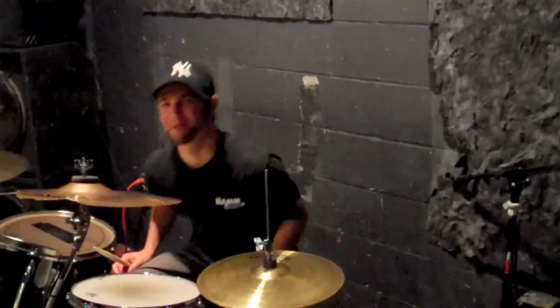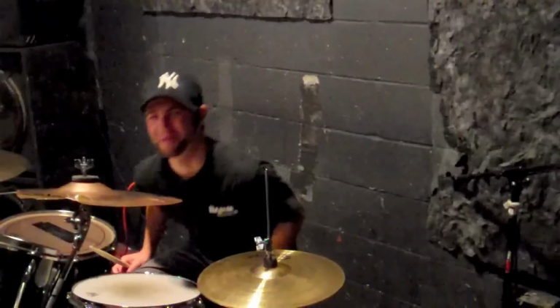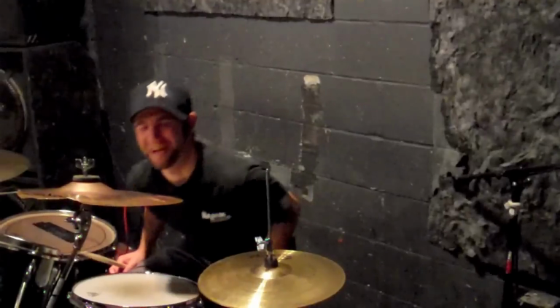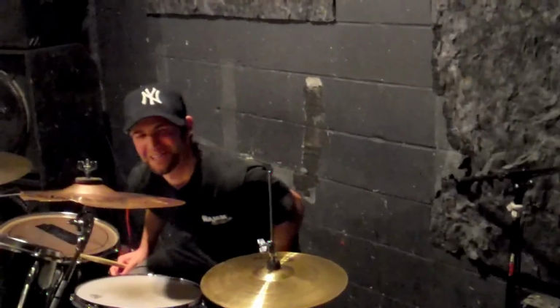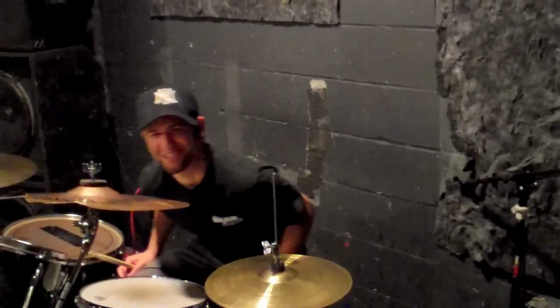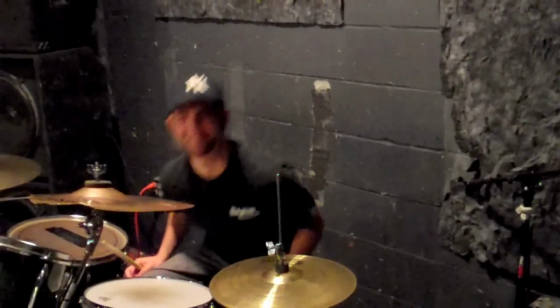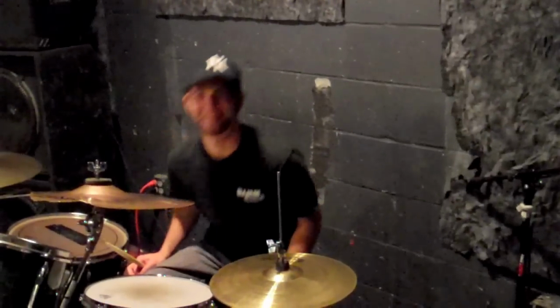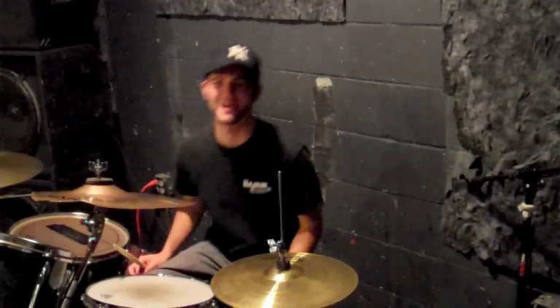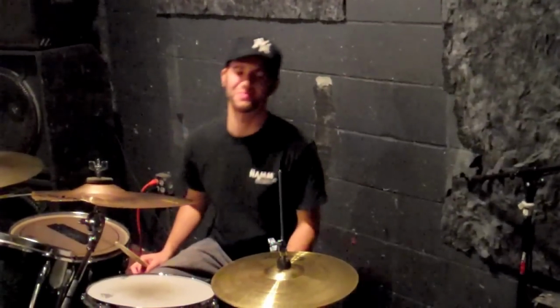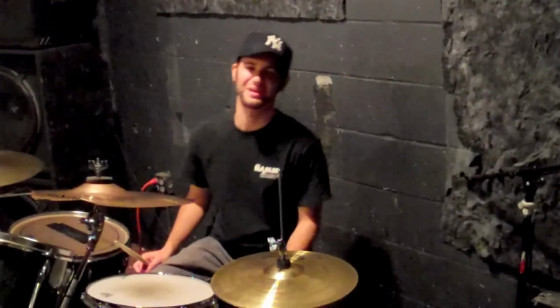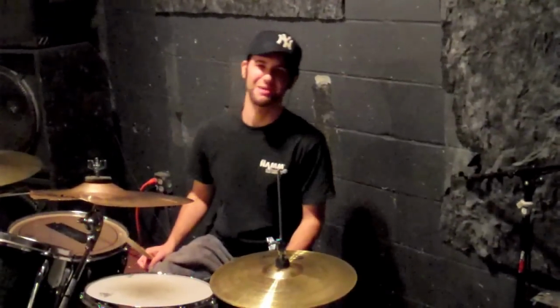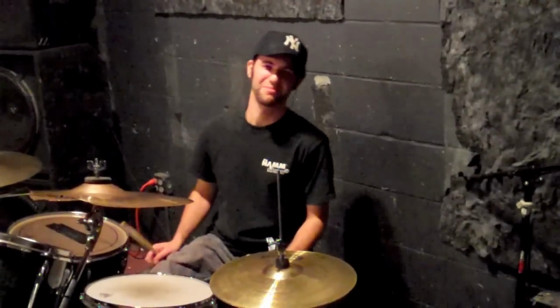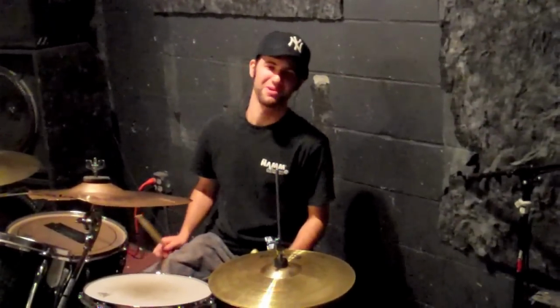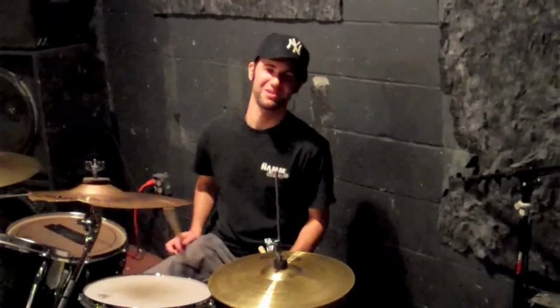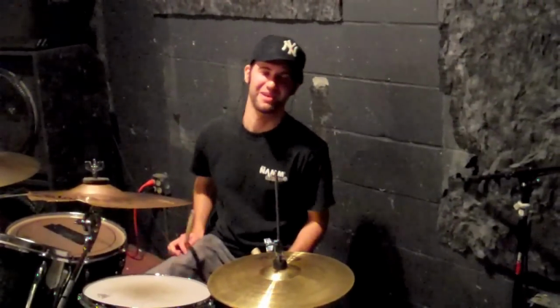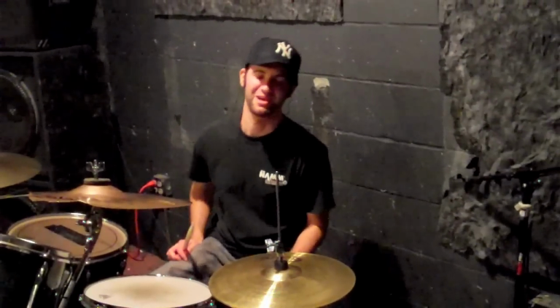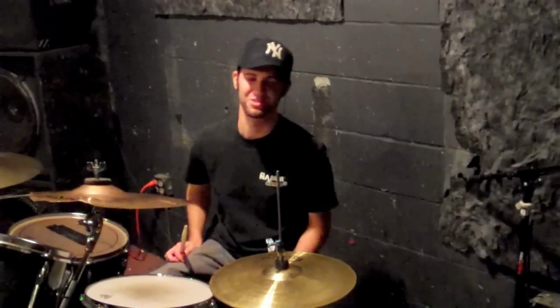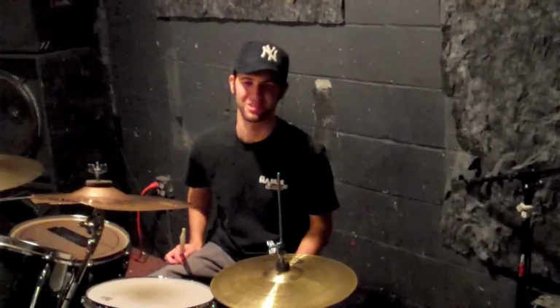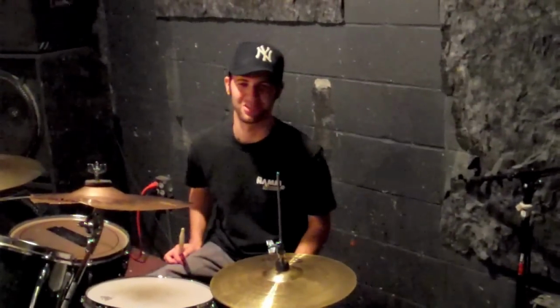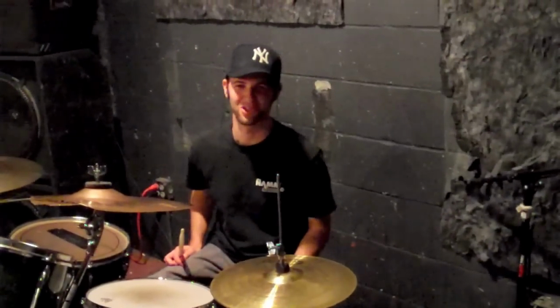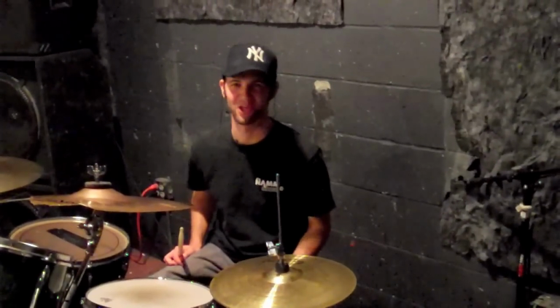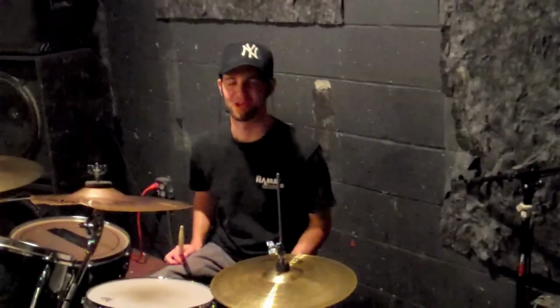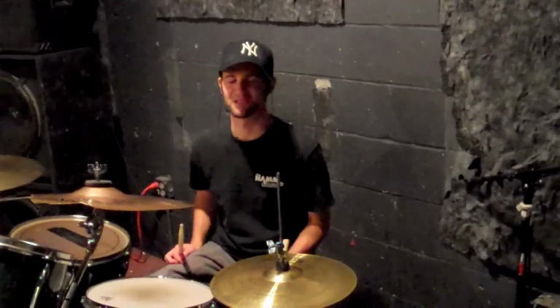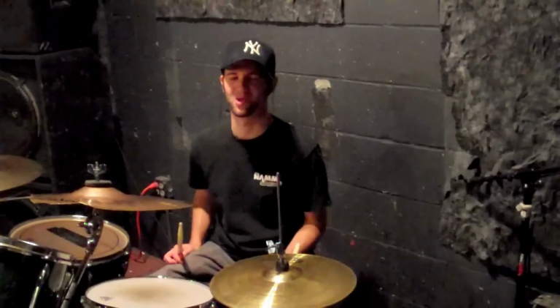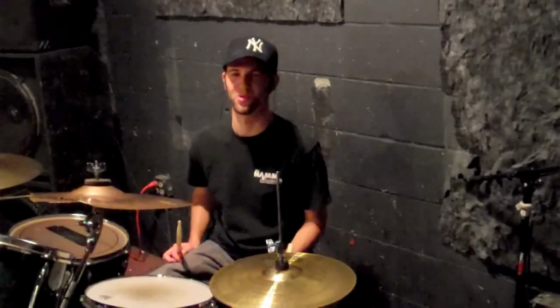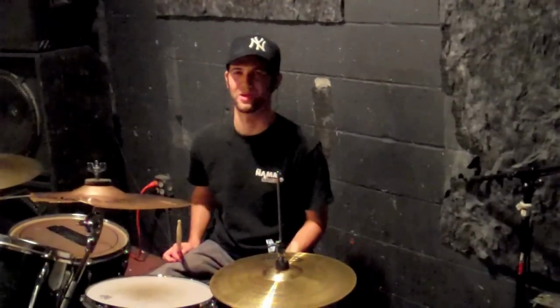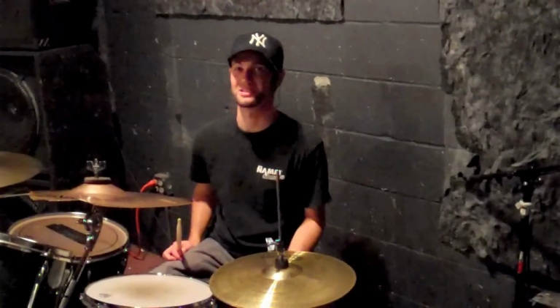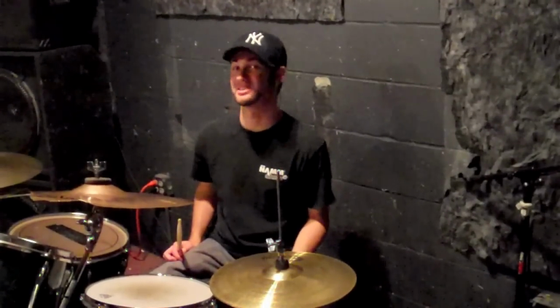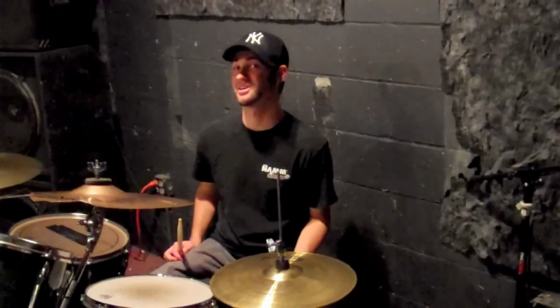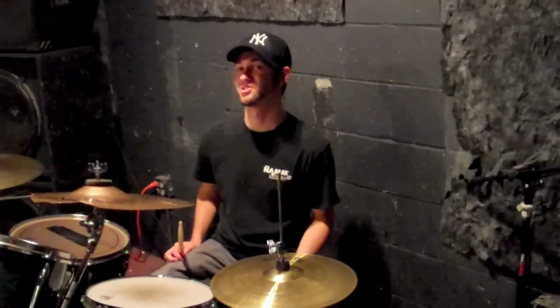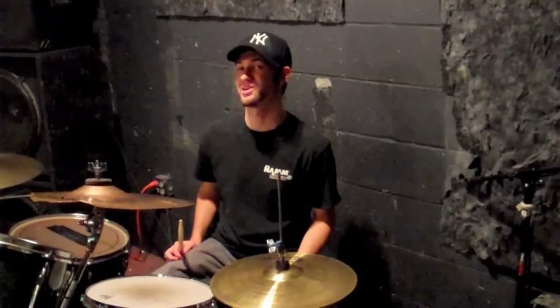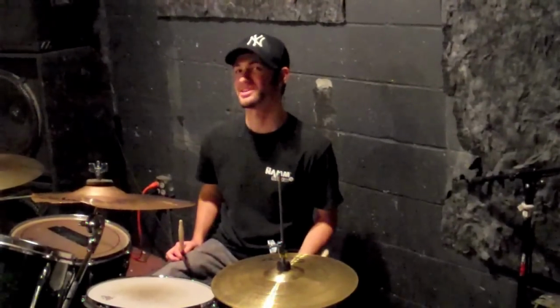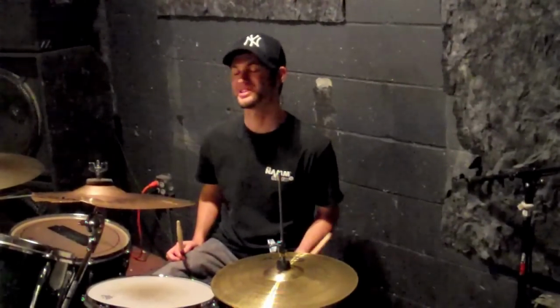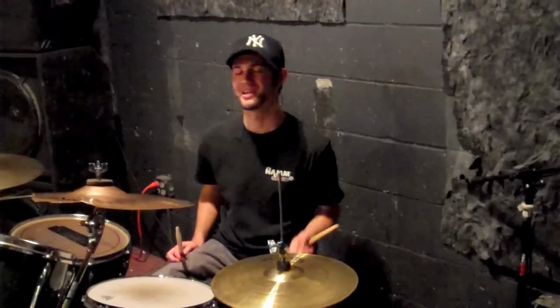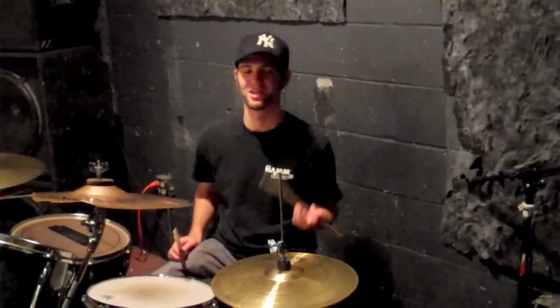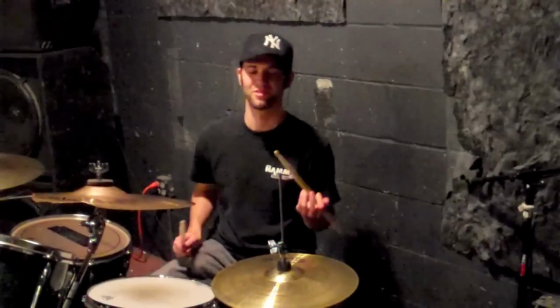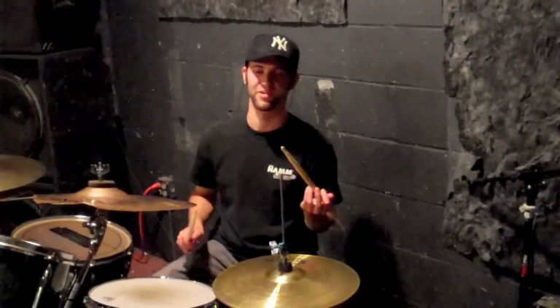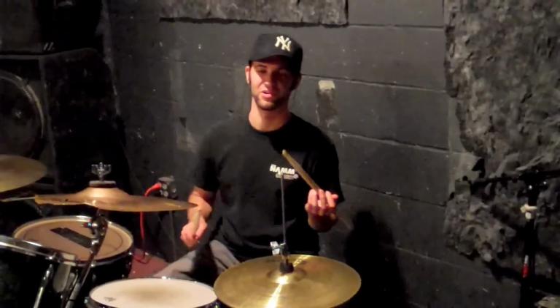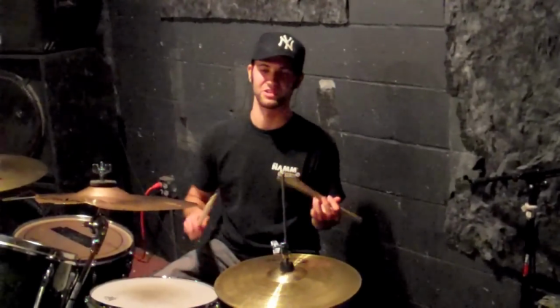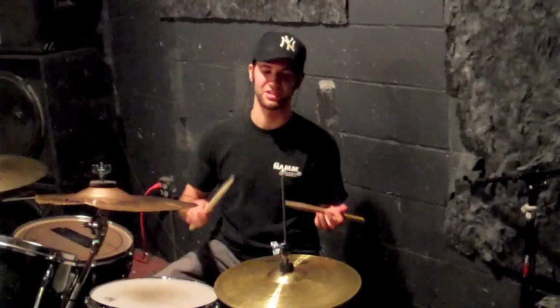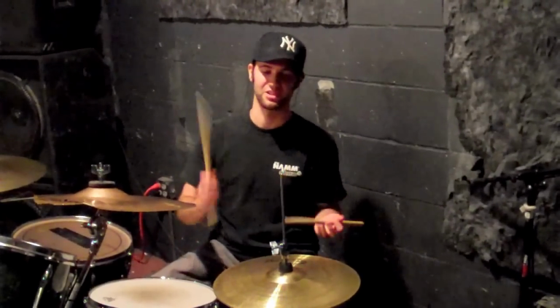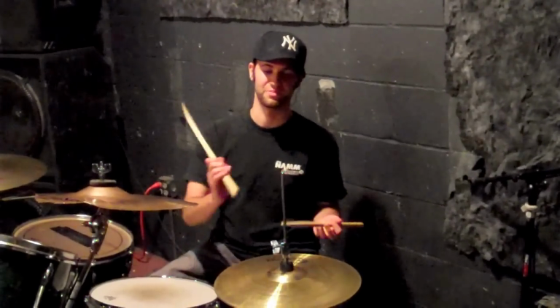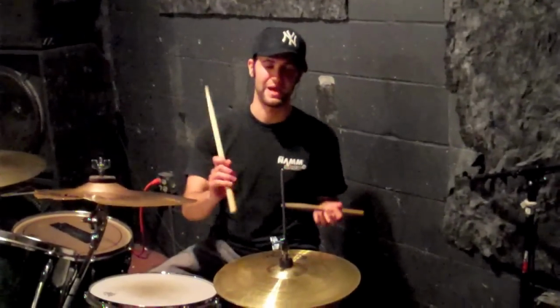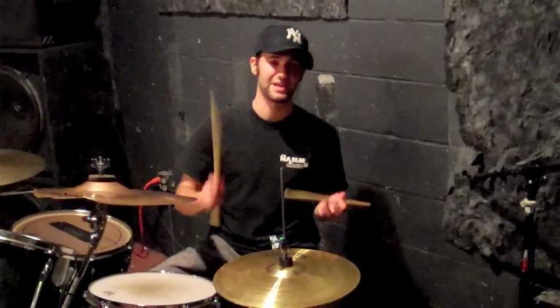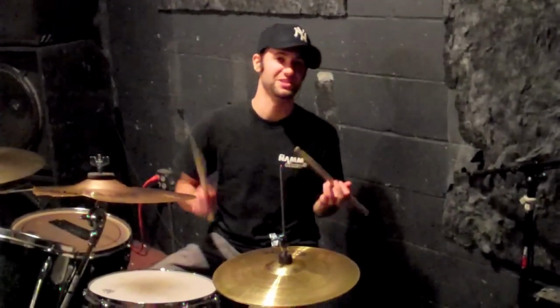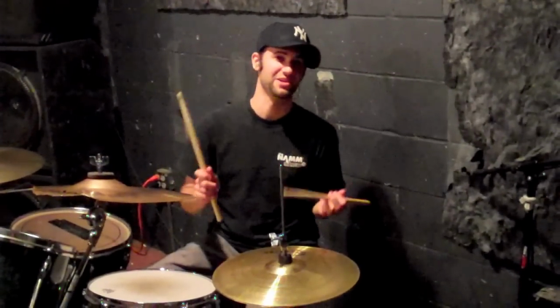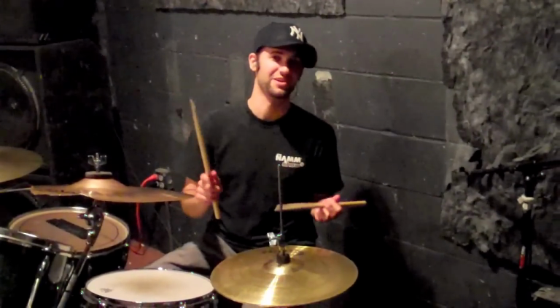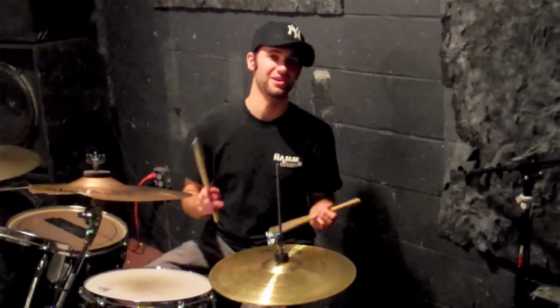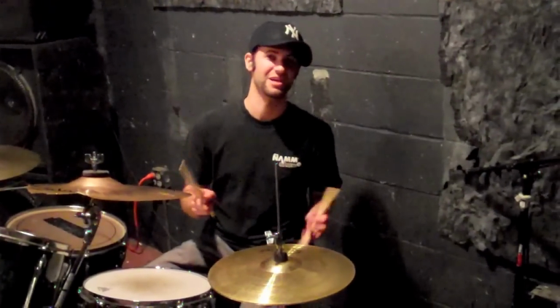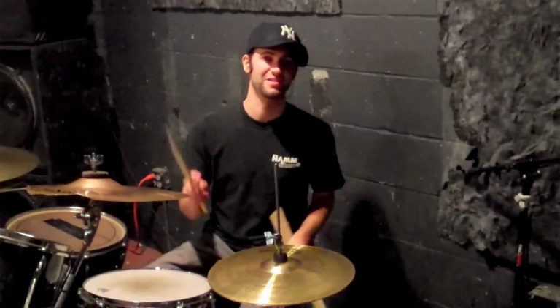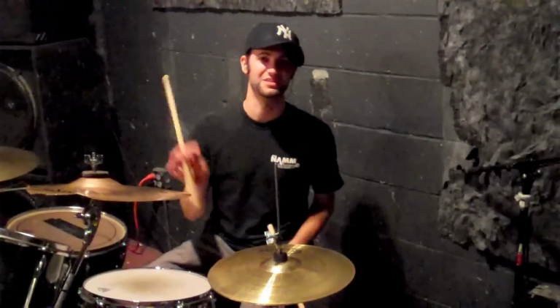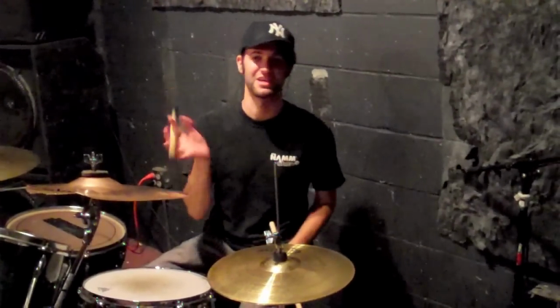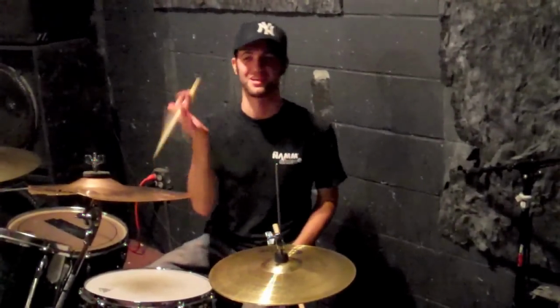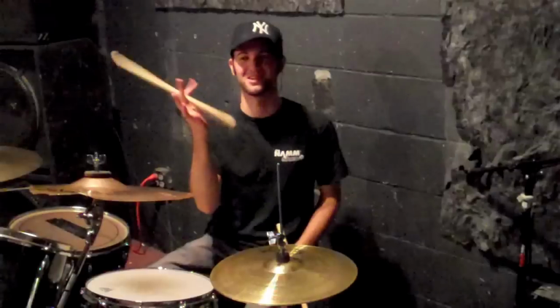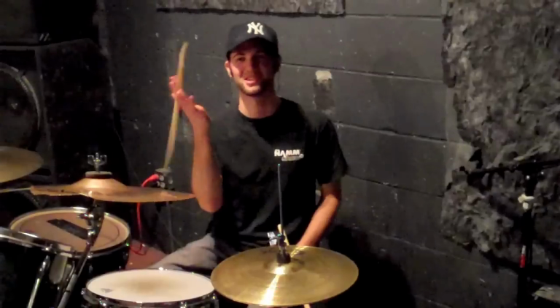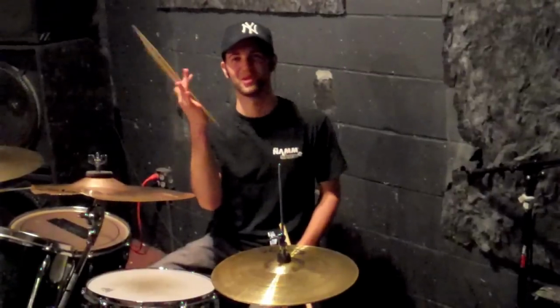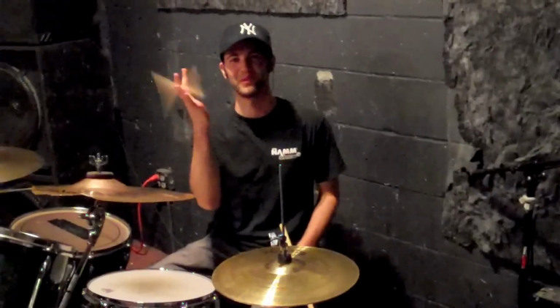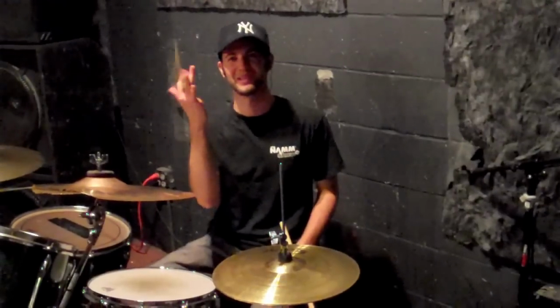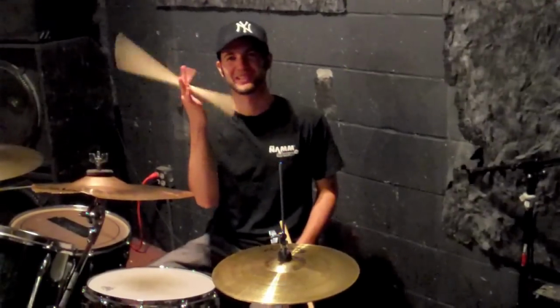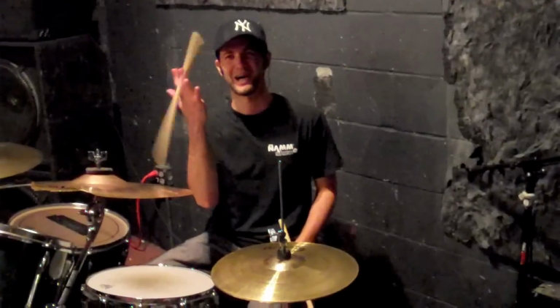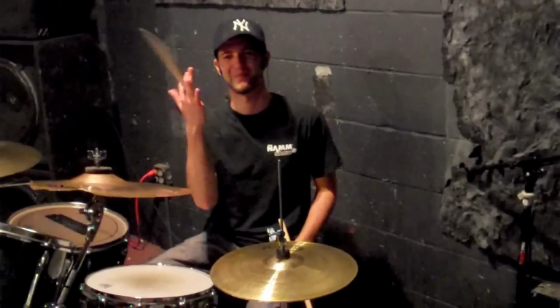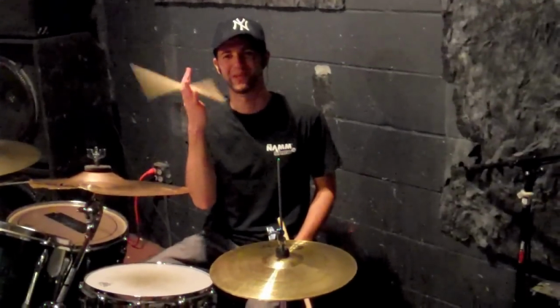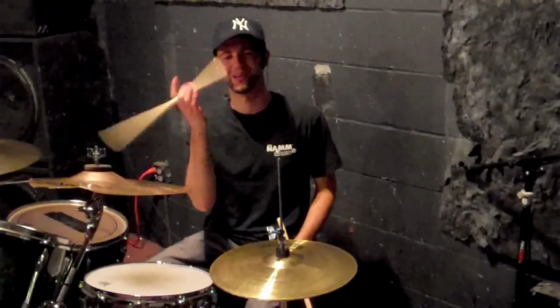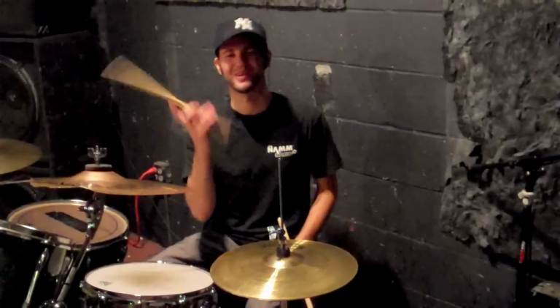What's up guys? This is Adam Kaplan and I'm just going to show you some quick stick tricks. First is backsticking and the second is going to be the Tommy Lee.